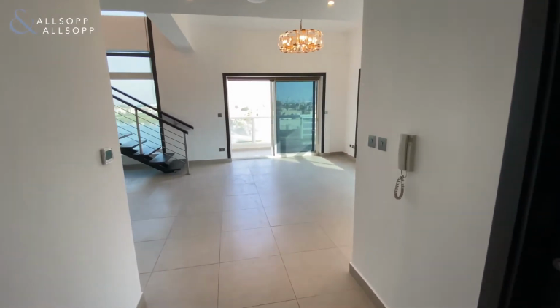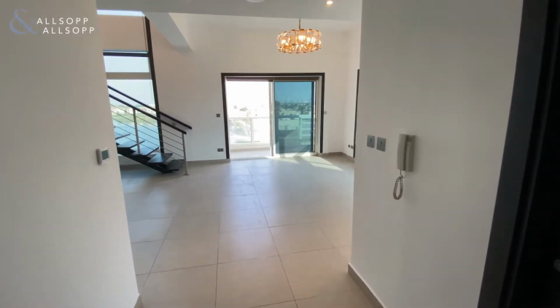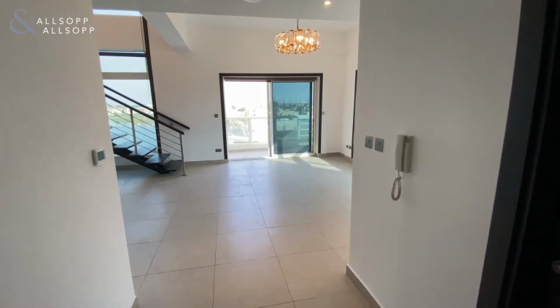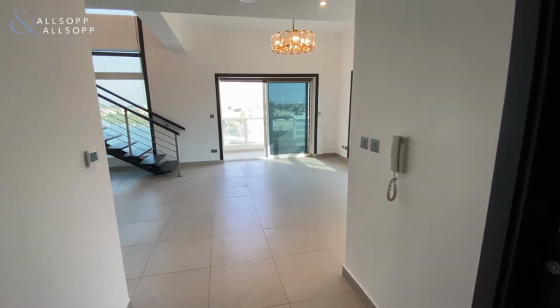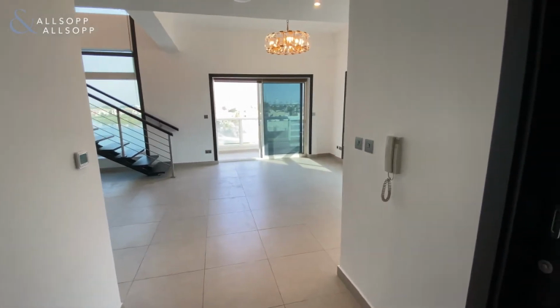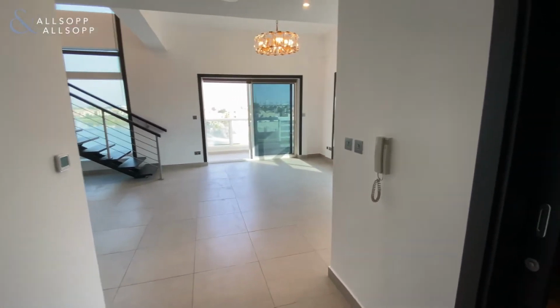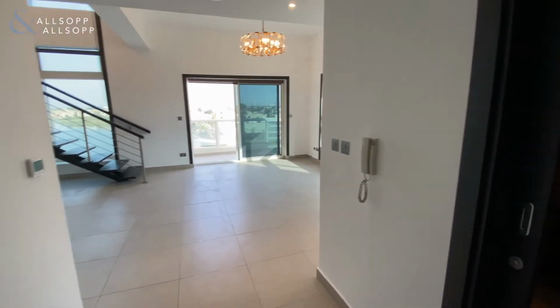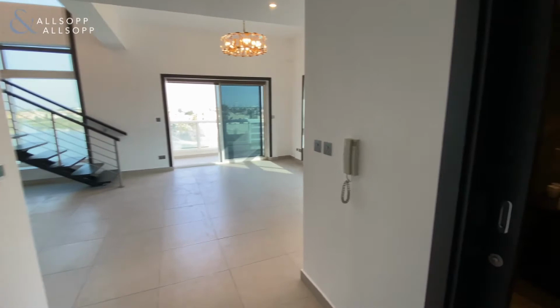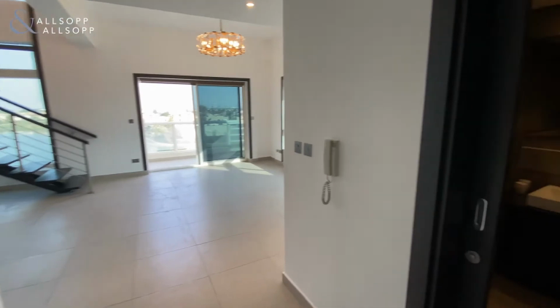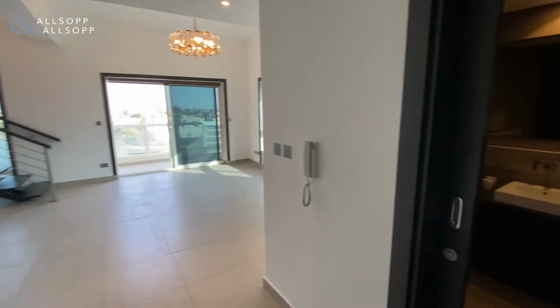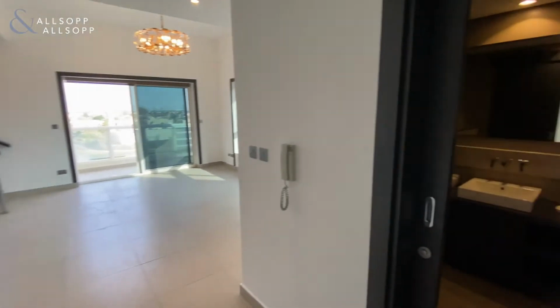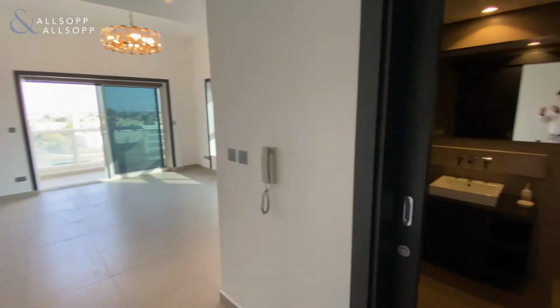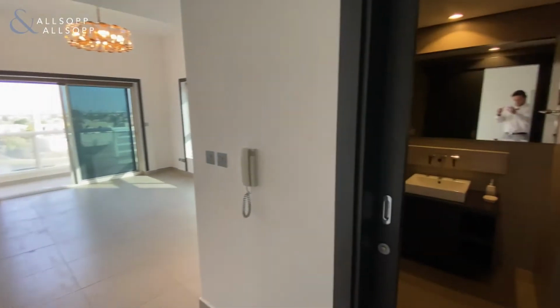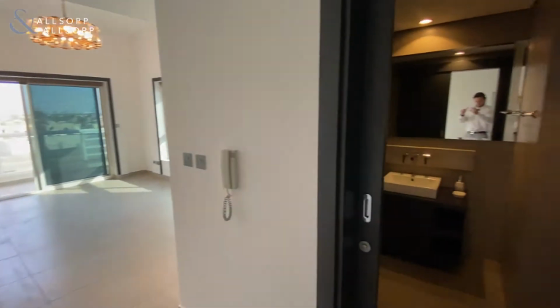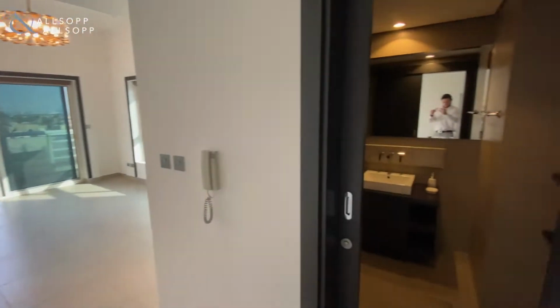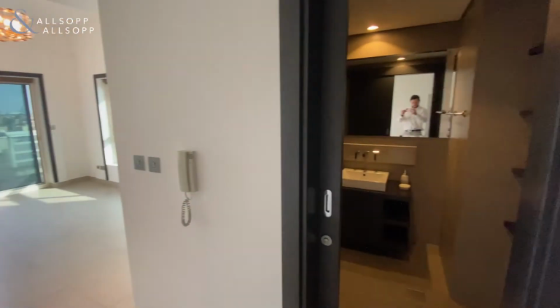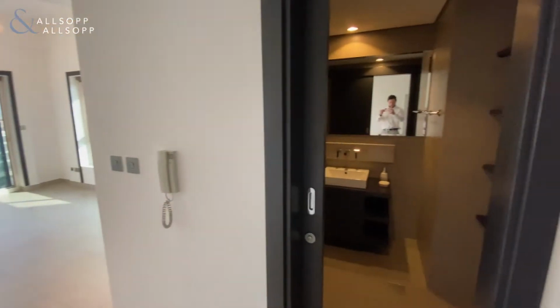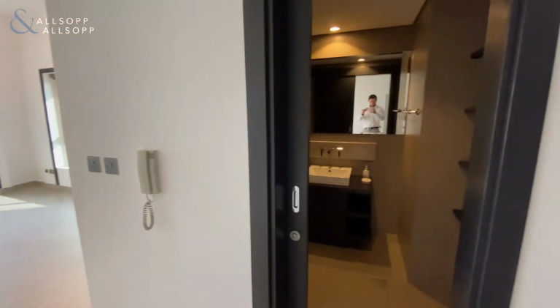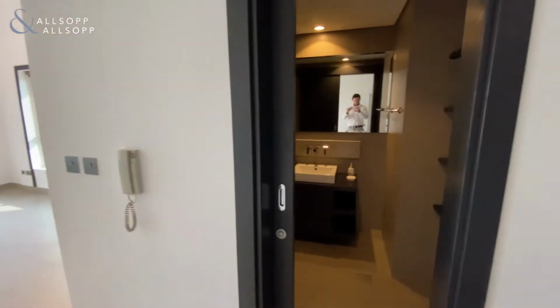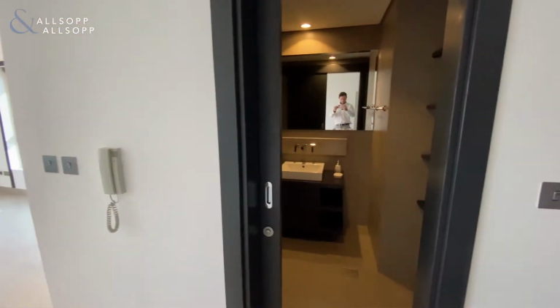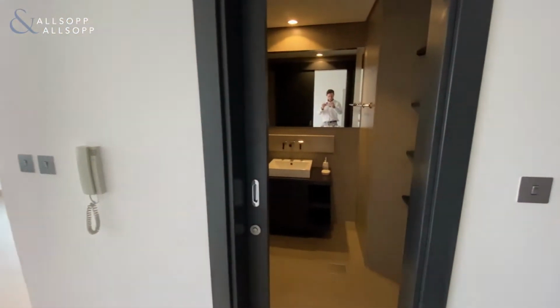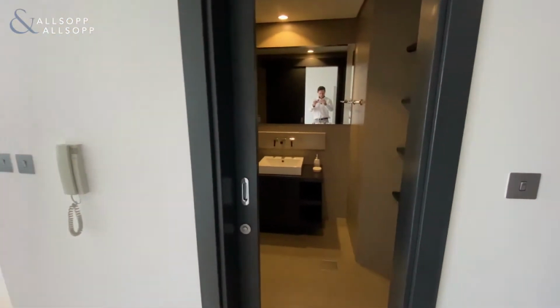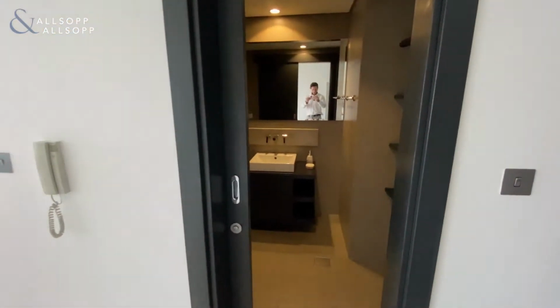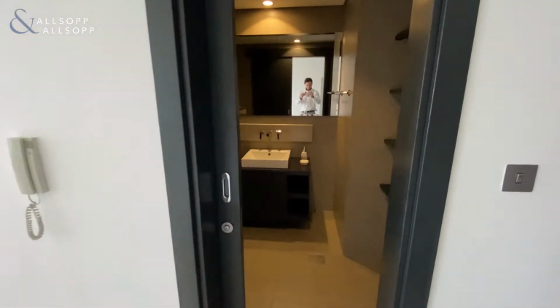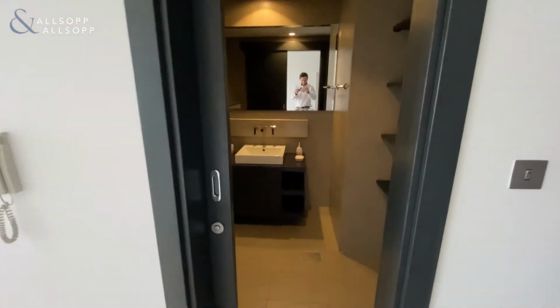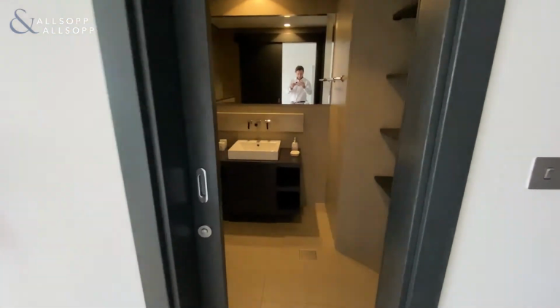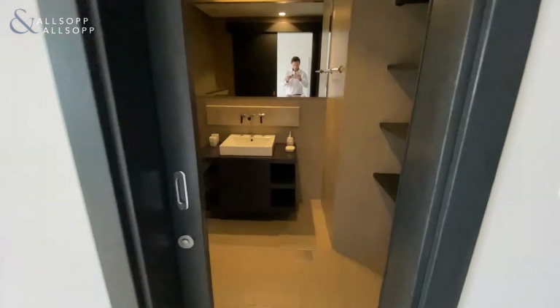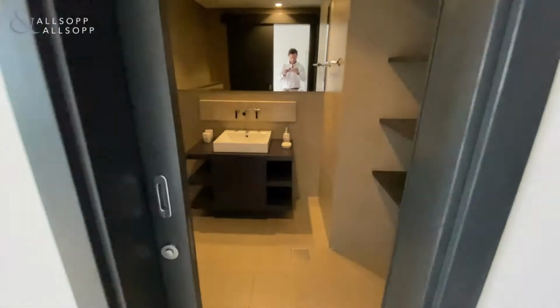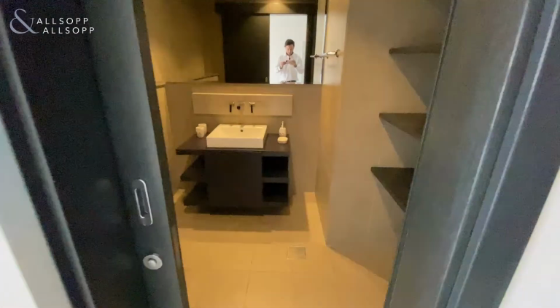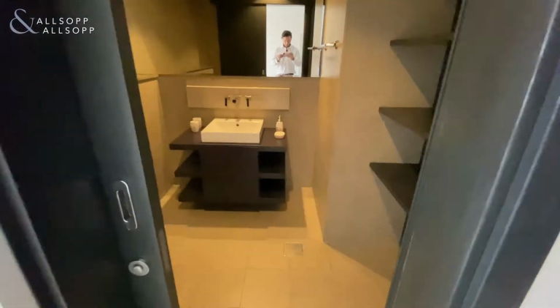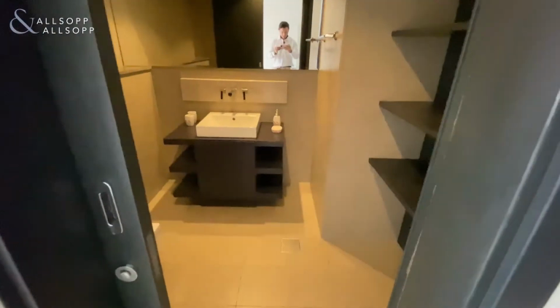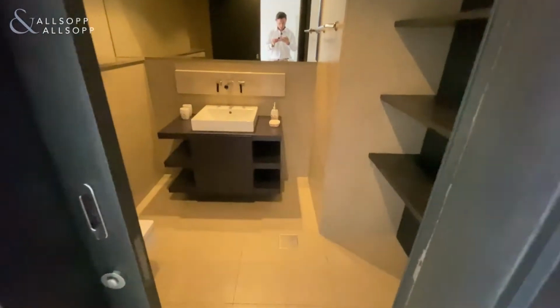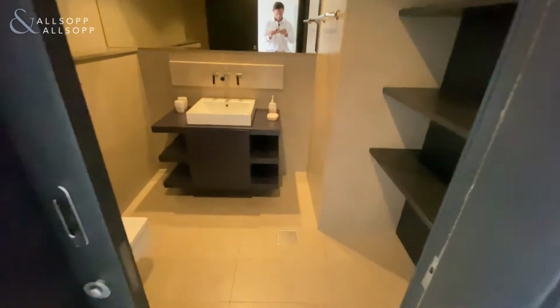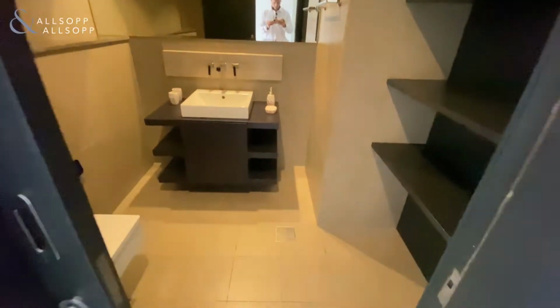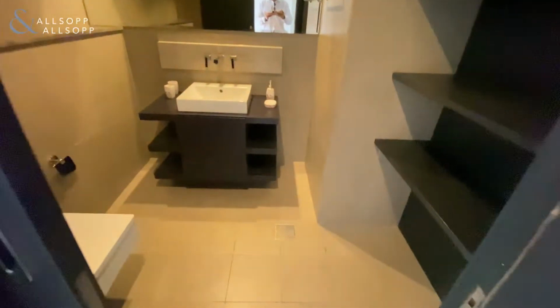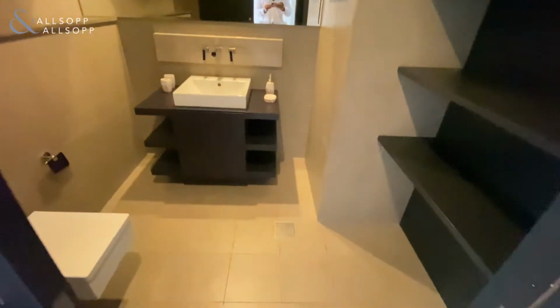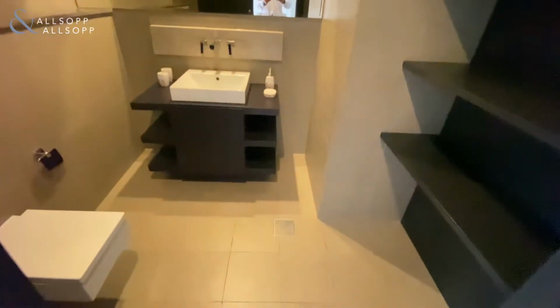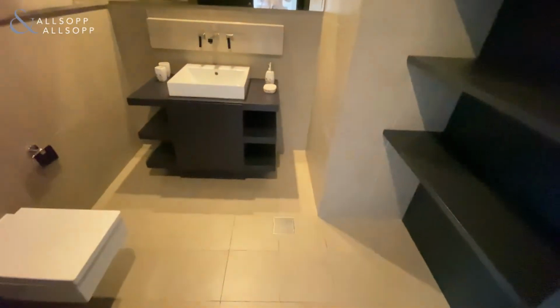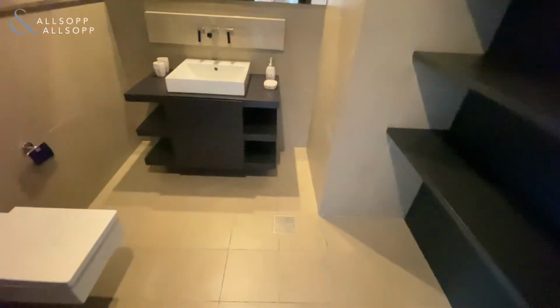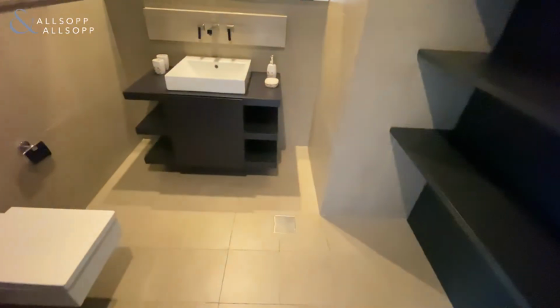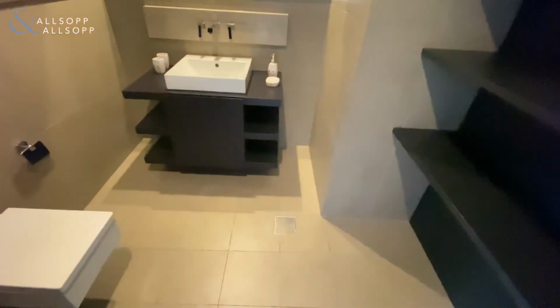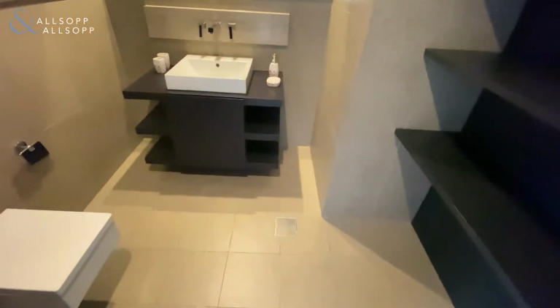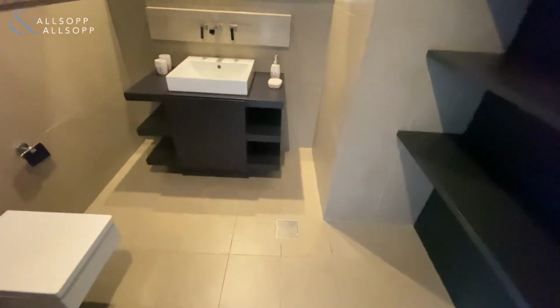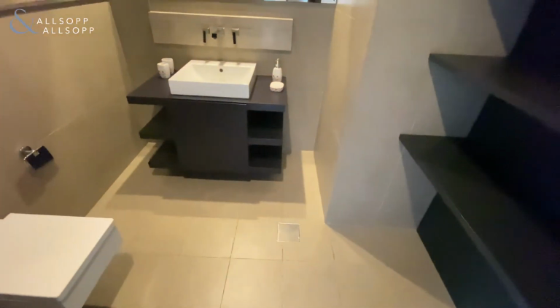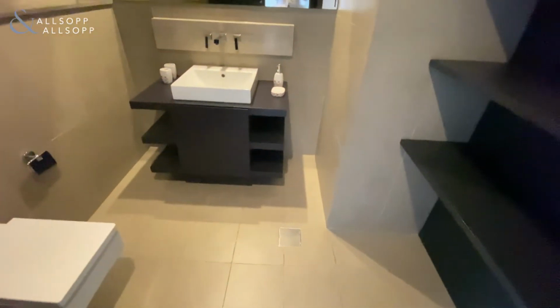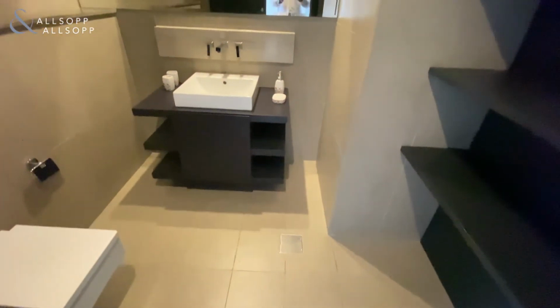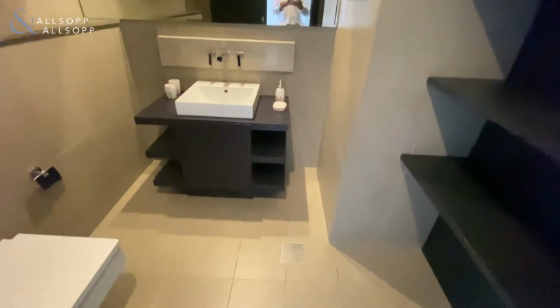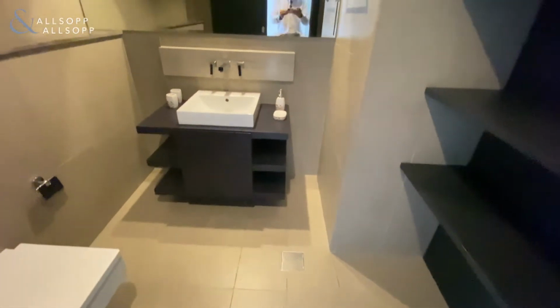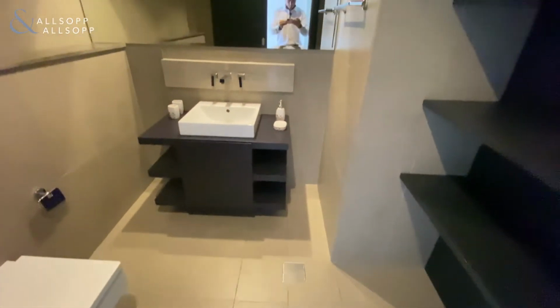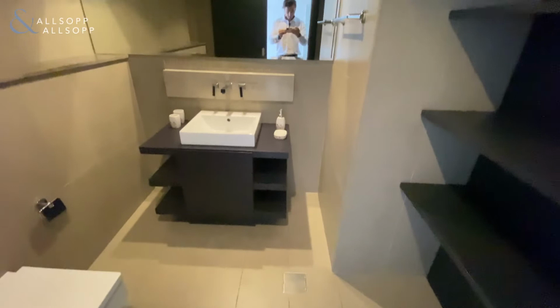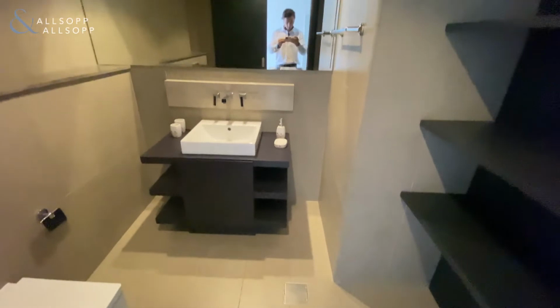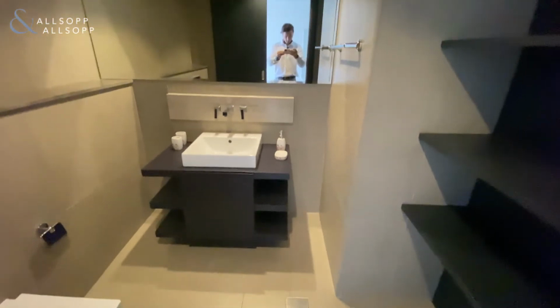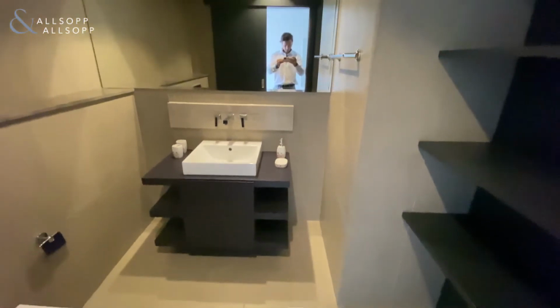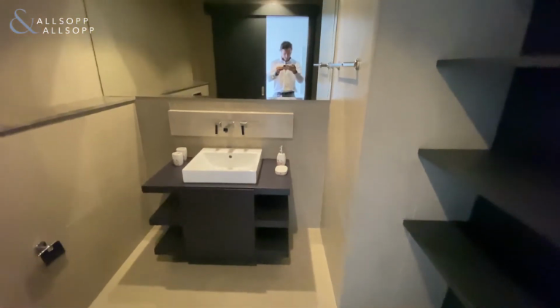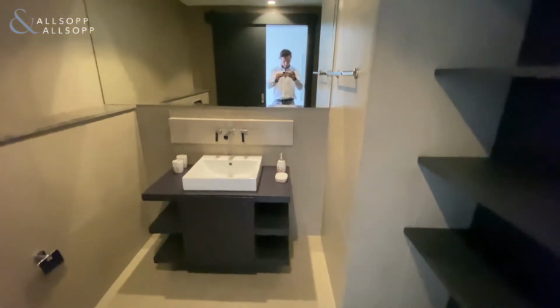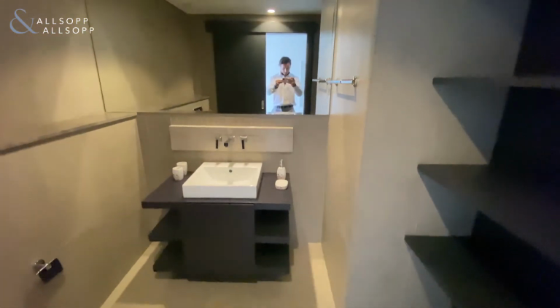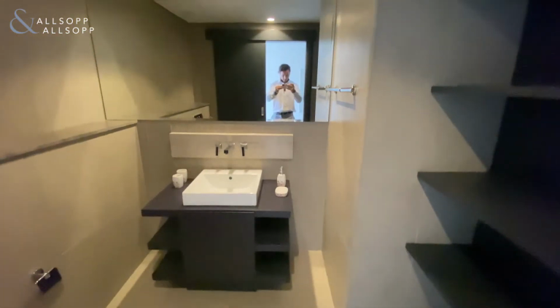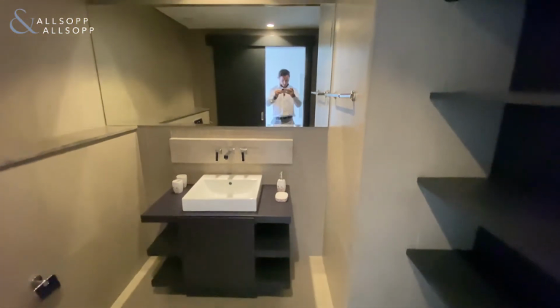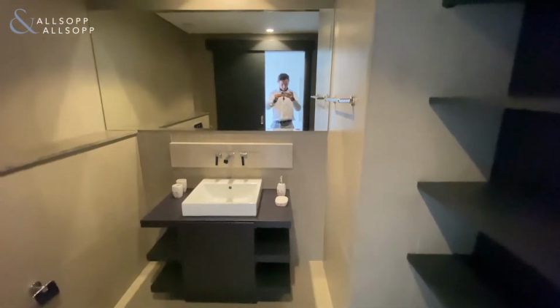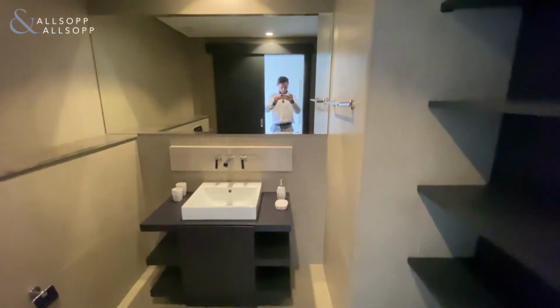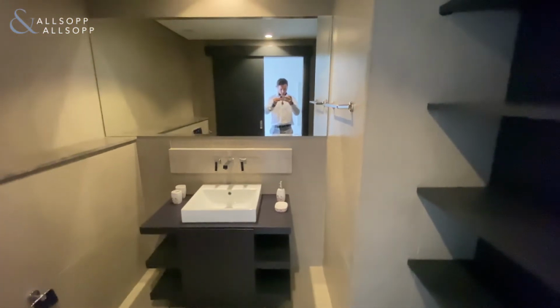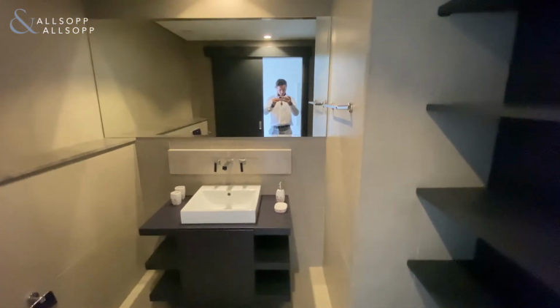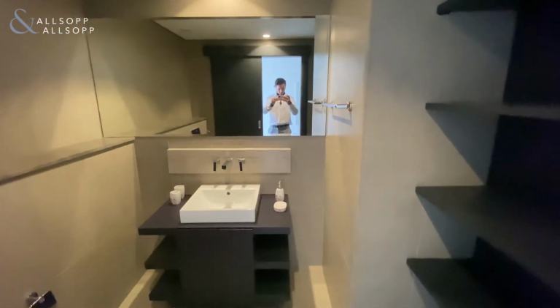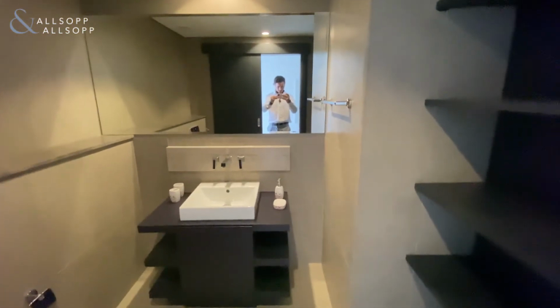As you enter the area and turn right, you have the downstairs powder room. These have all been upgraded.